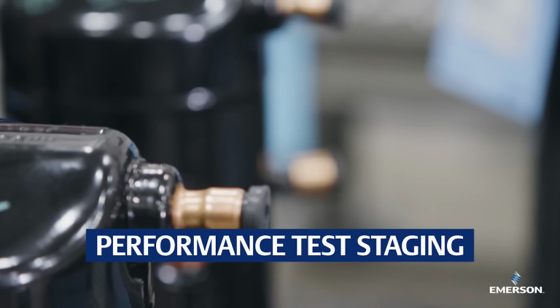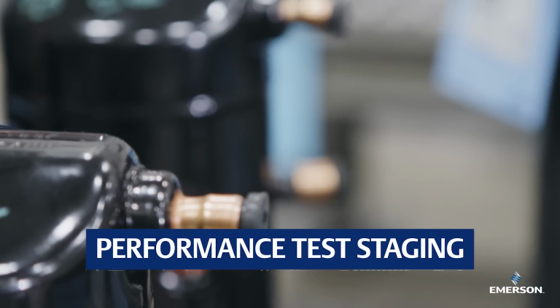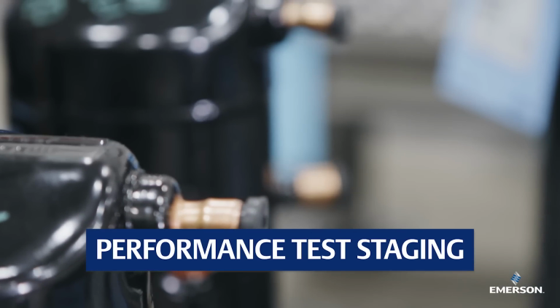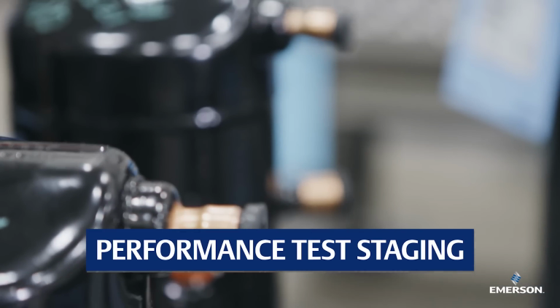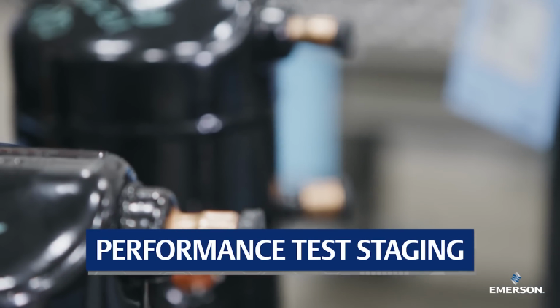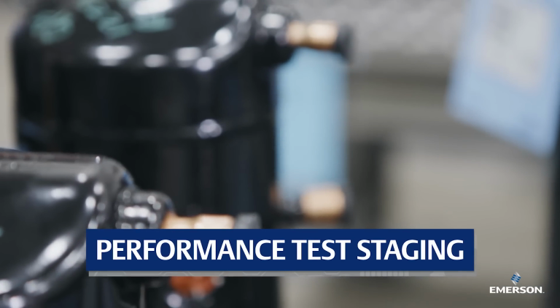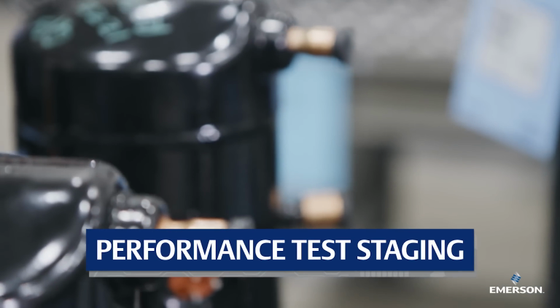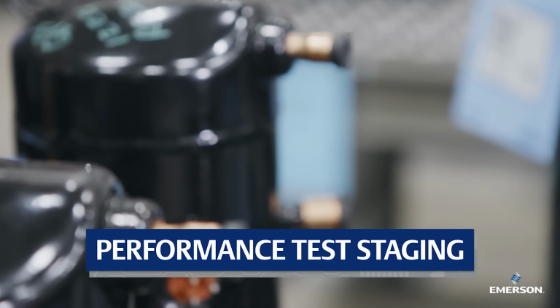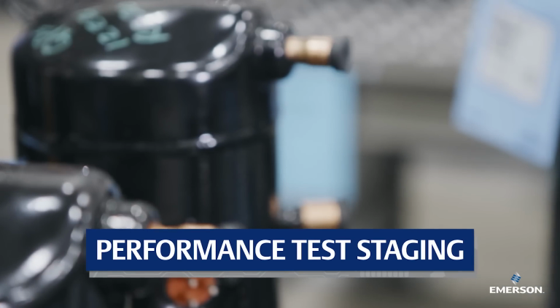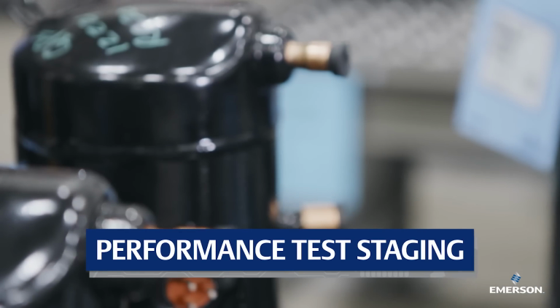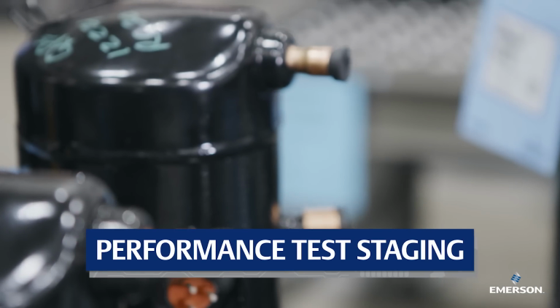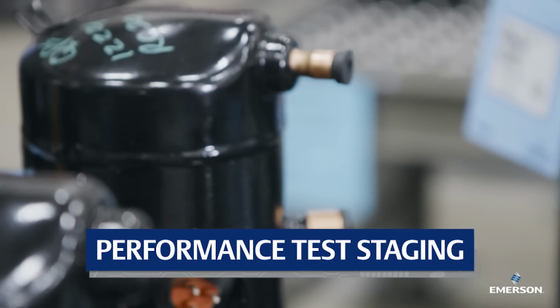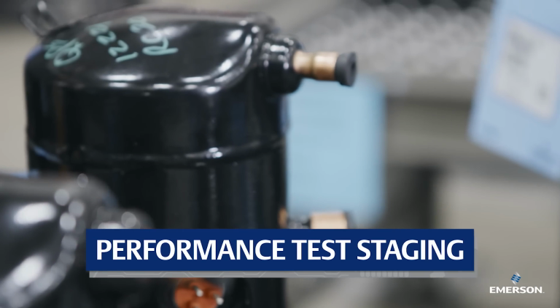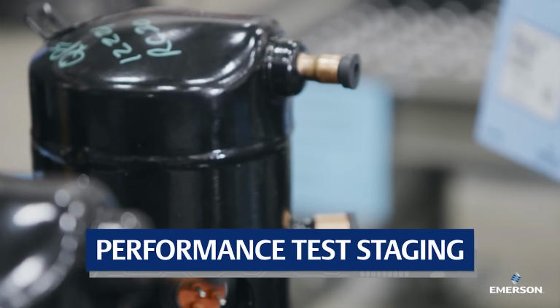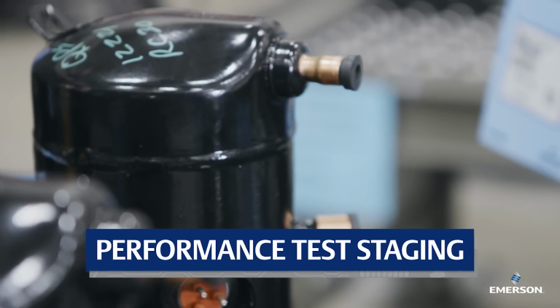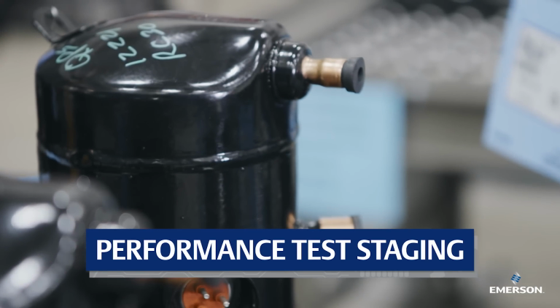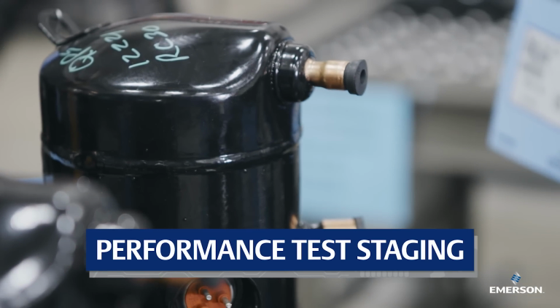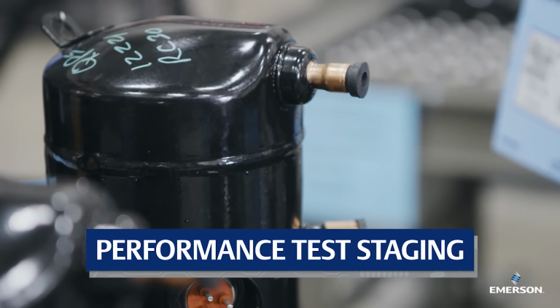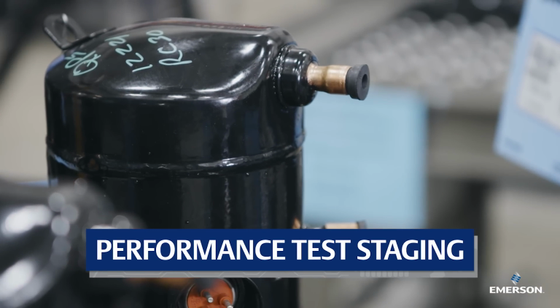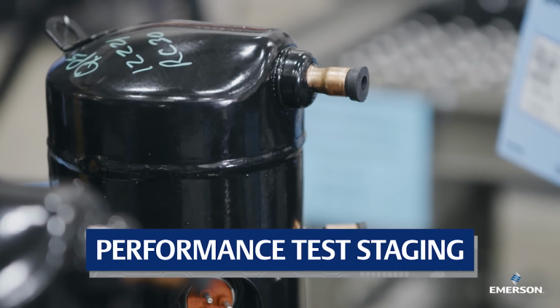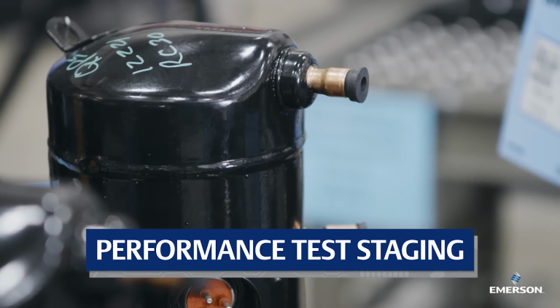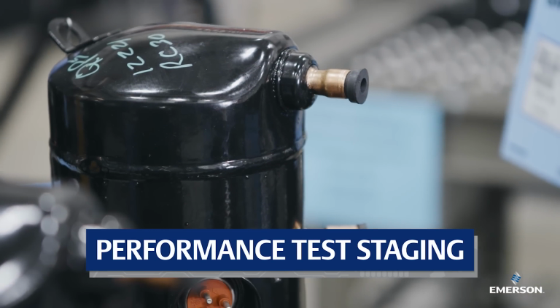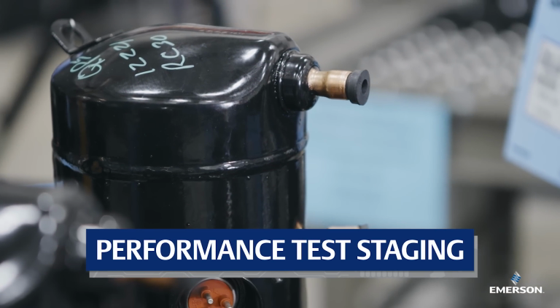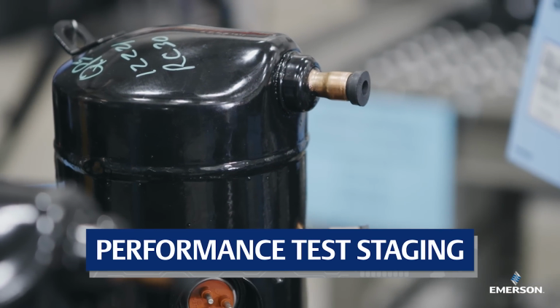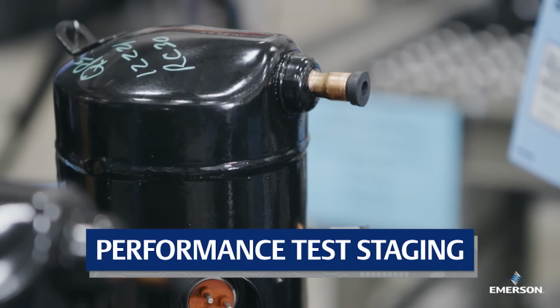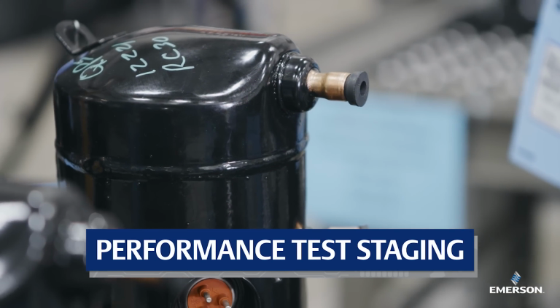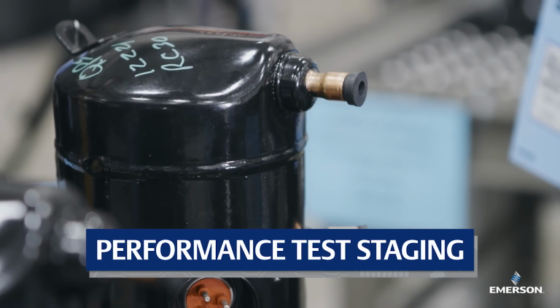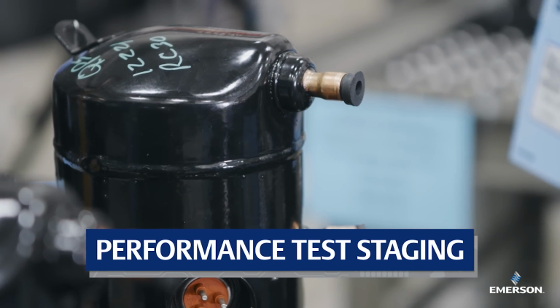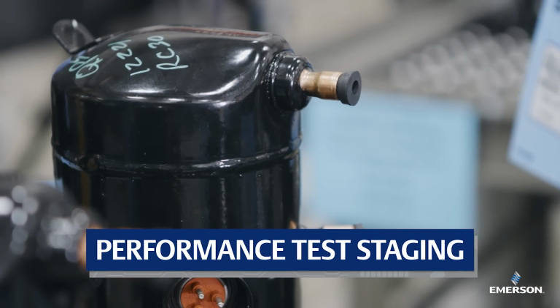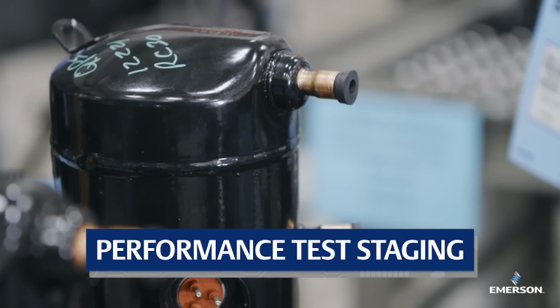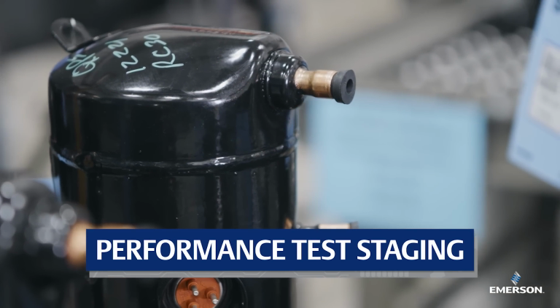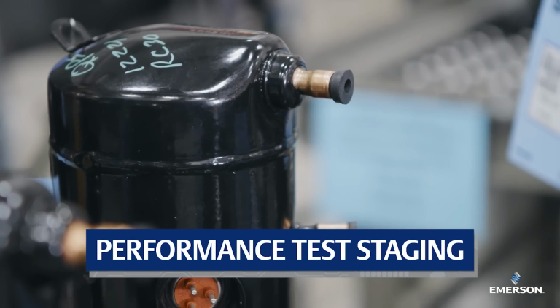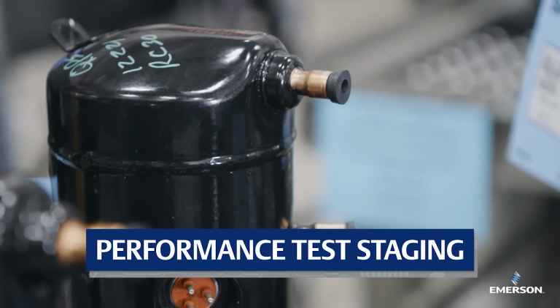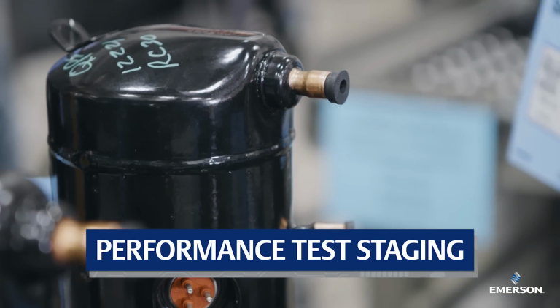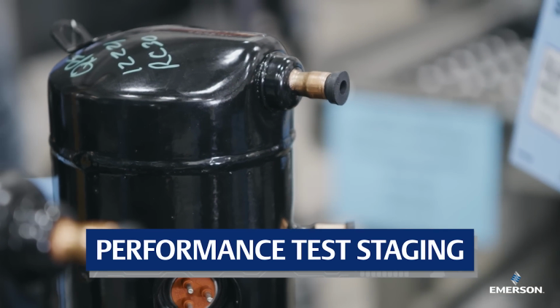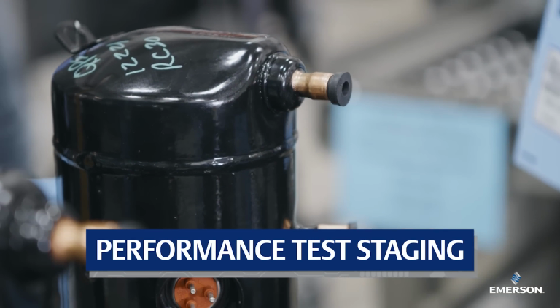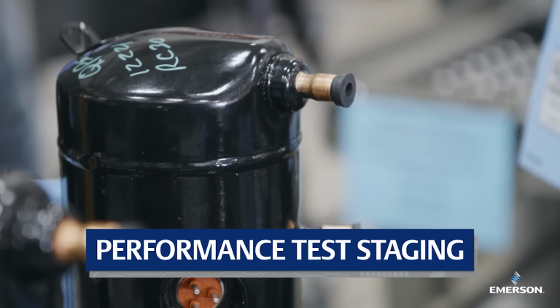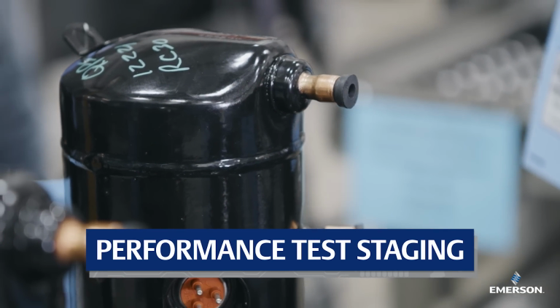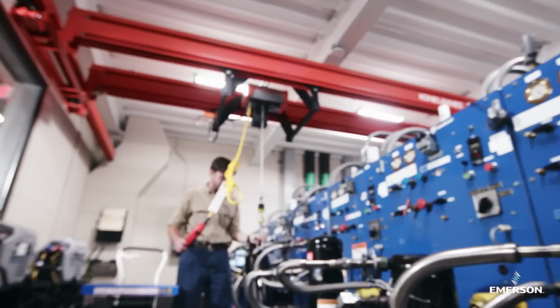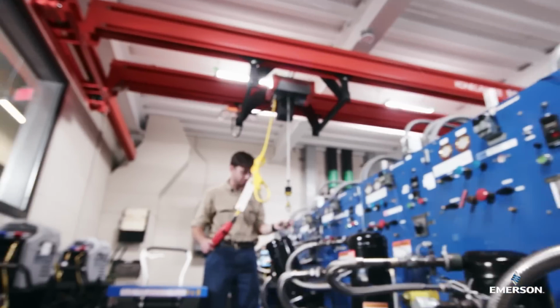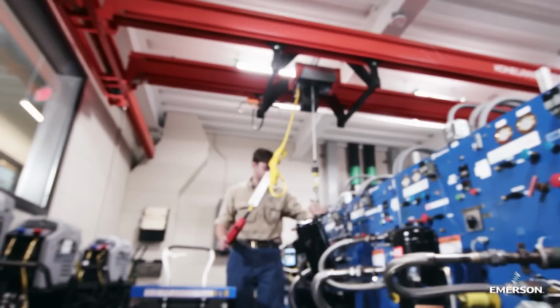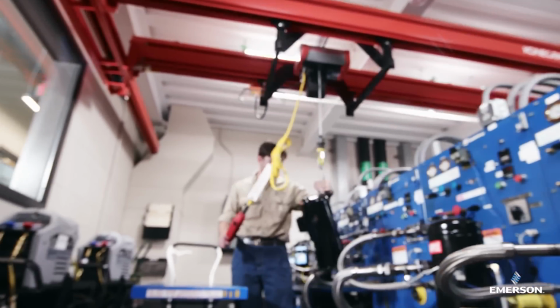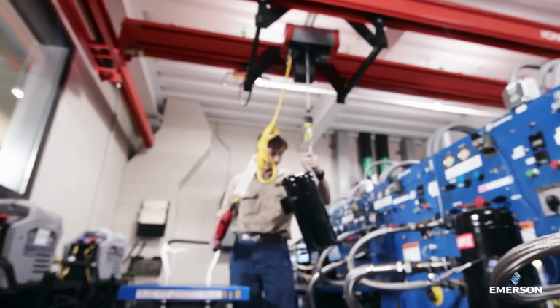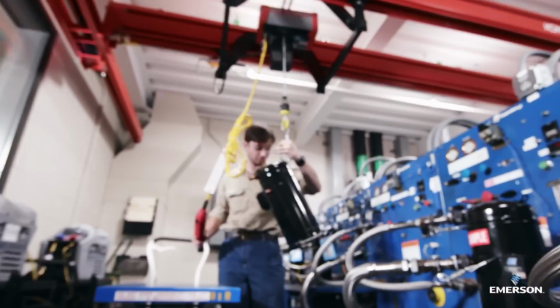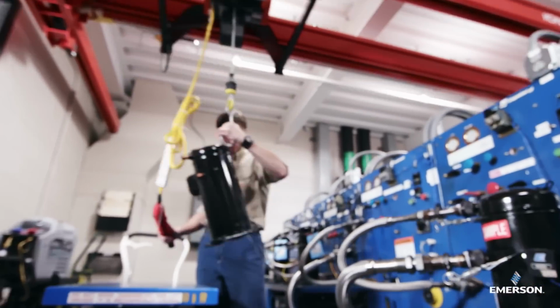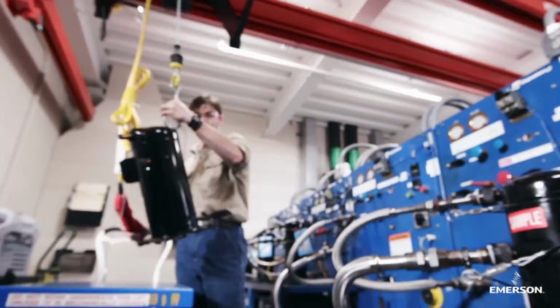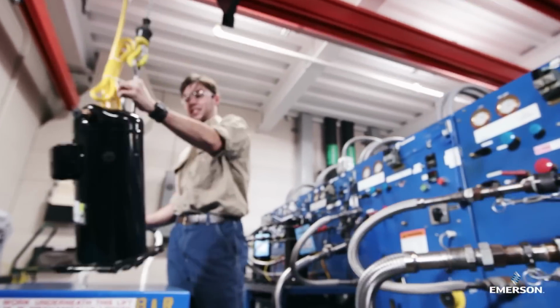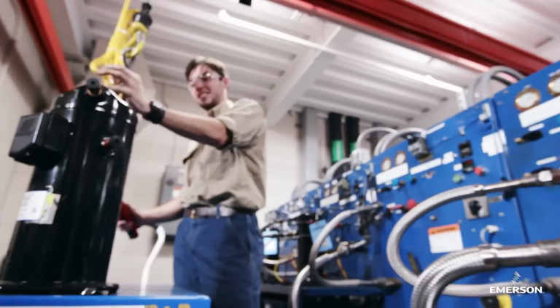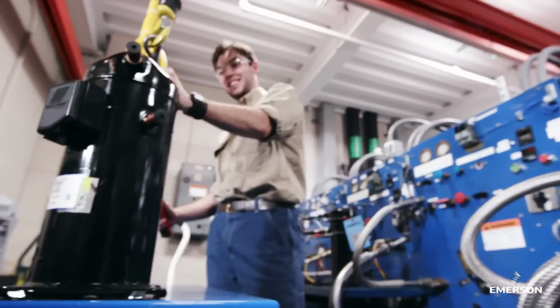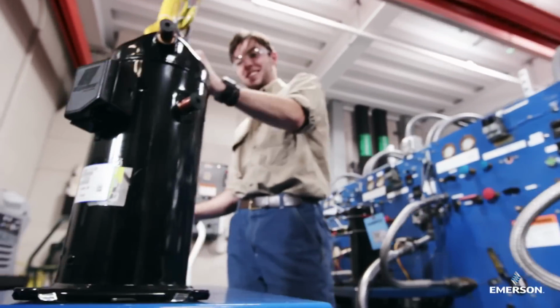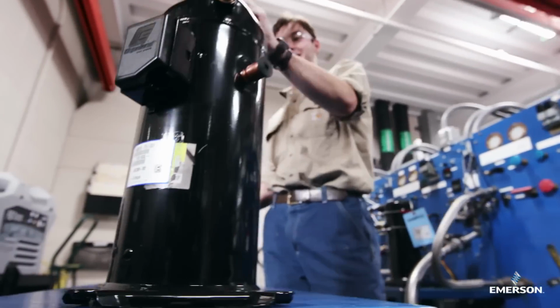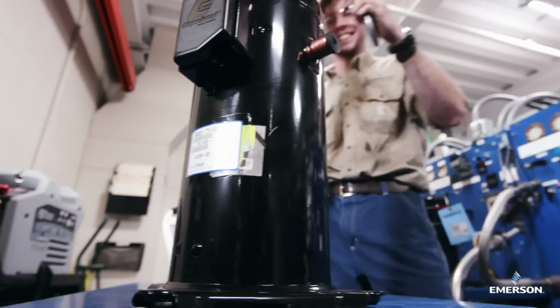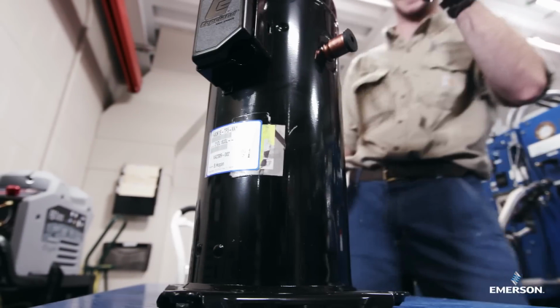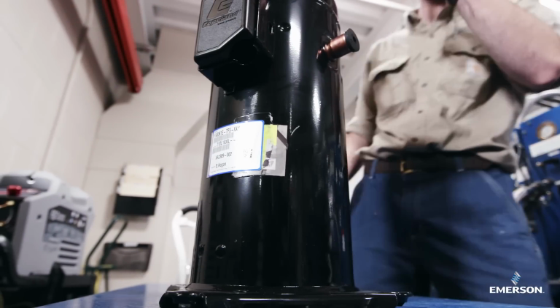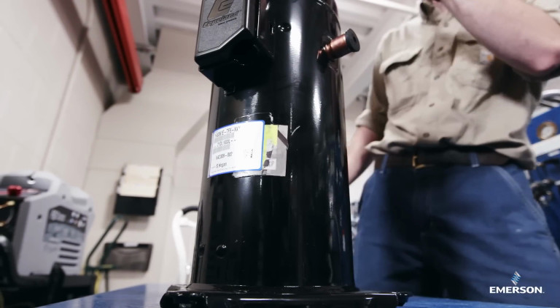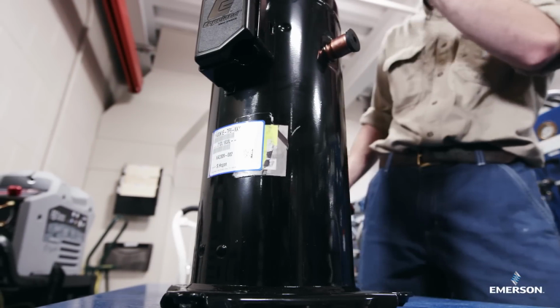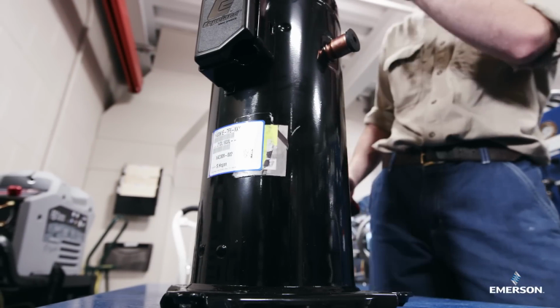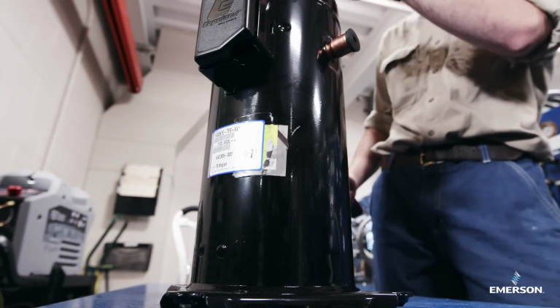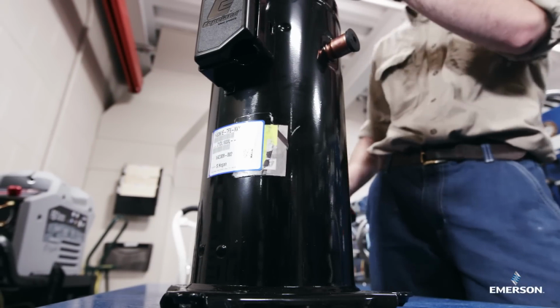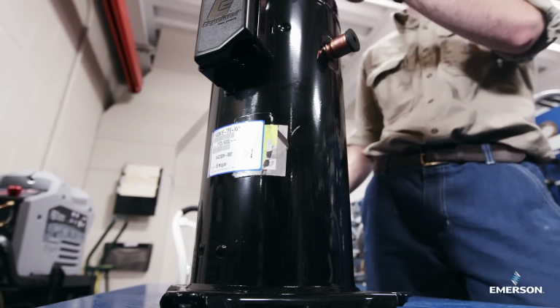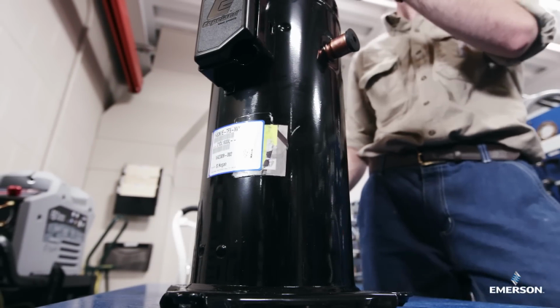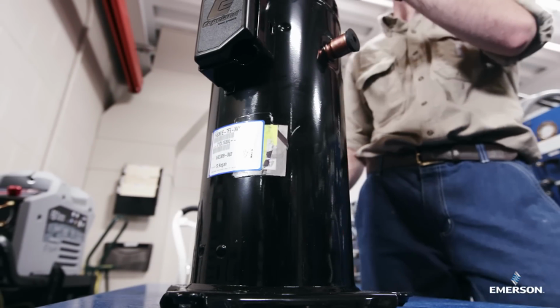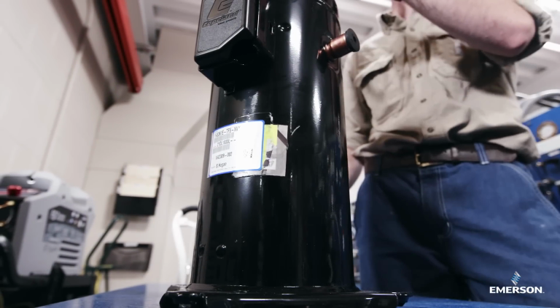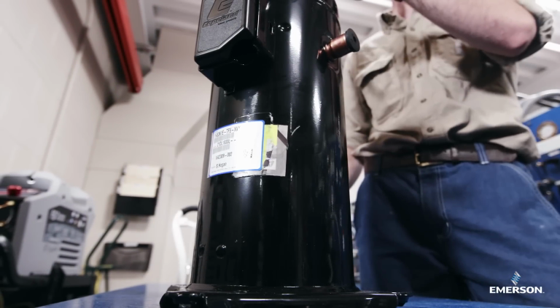Copeland scroll compressors are built to wear in so they perform as intended throughout the compressor's life cycle, and this is where that process starts.